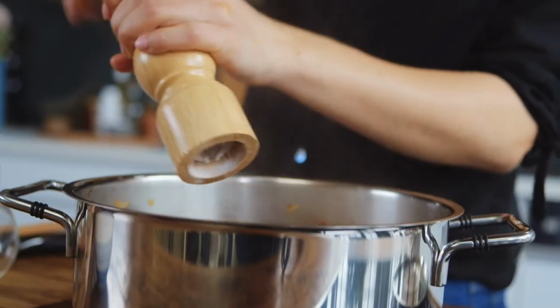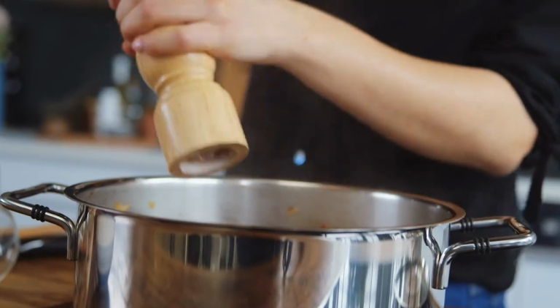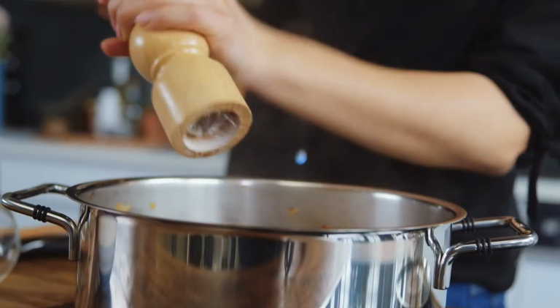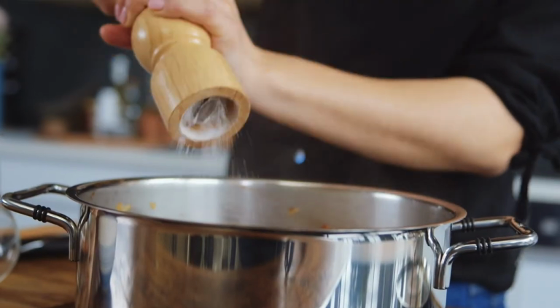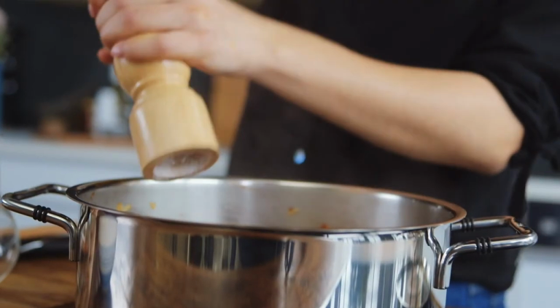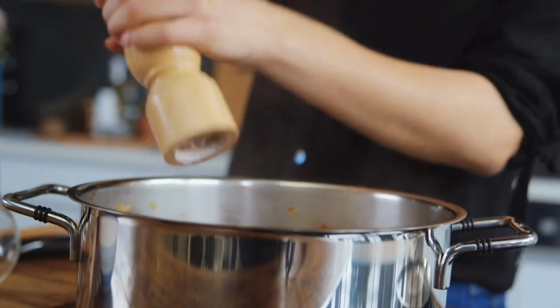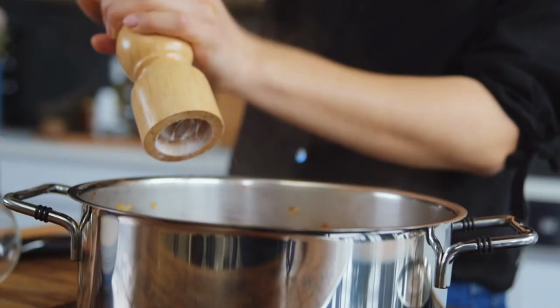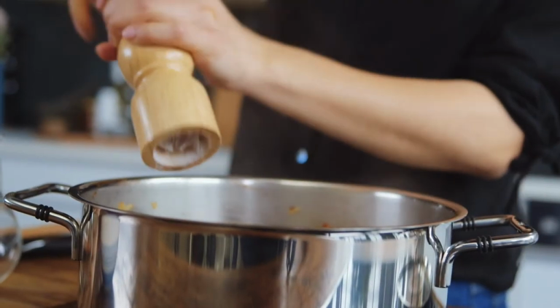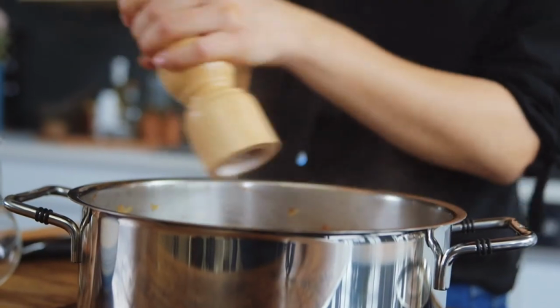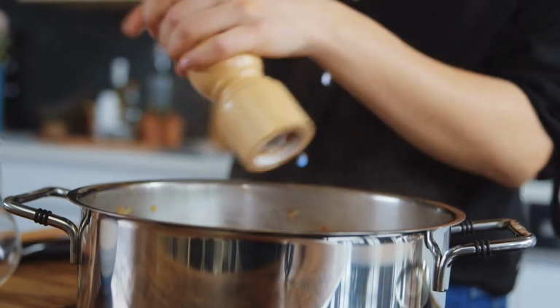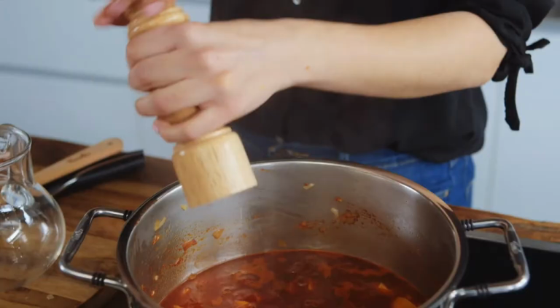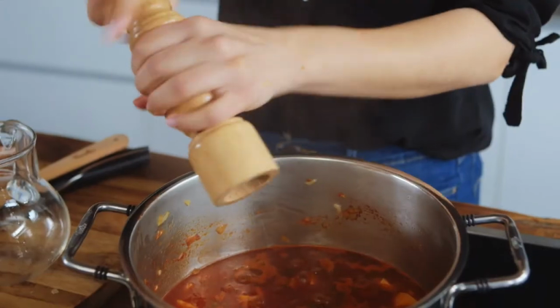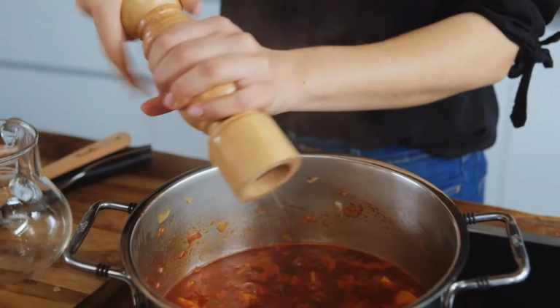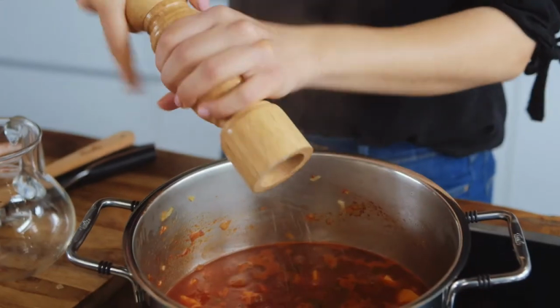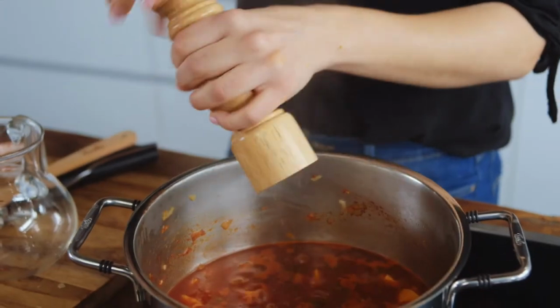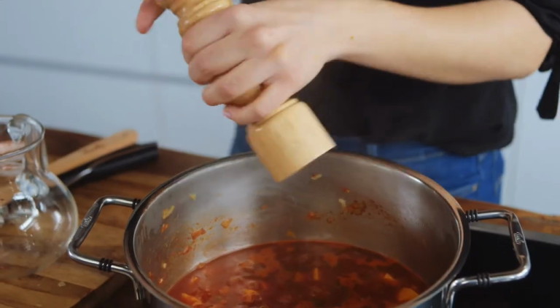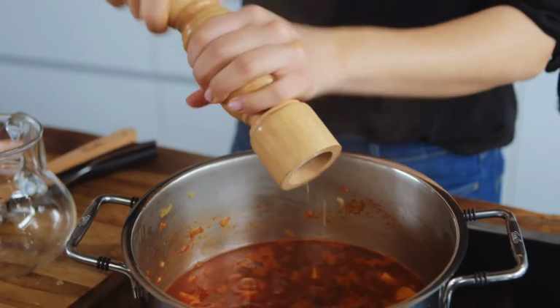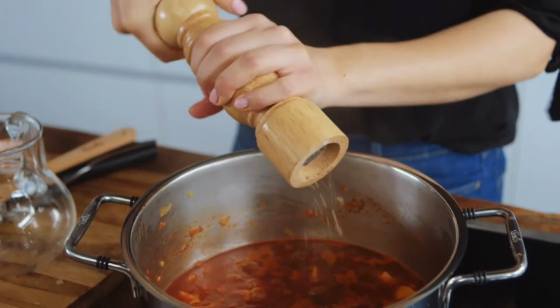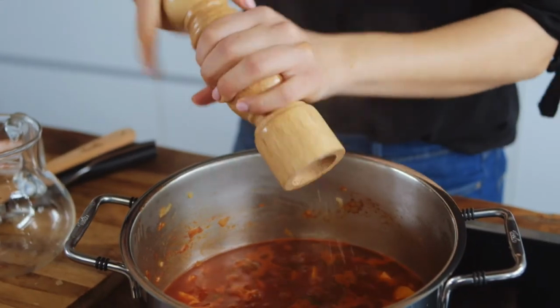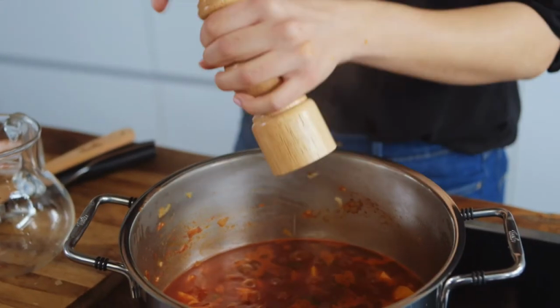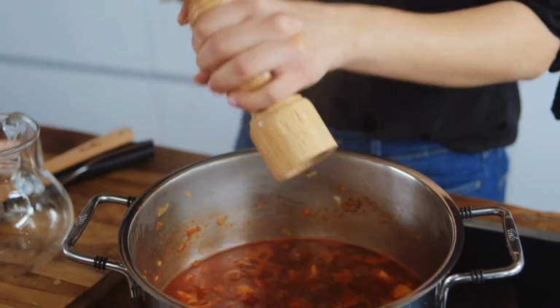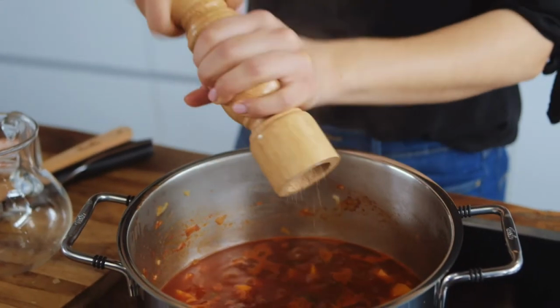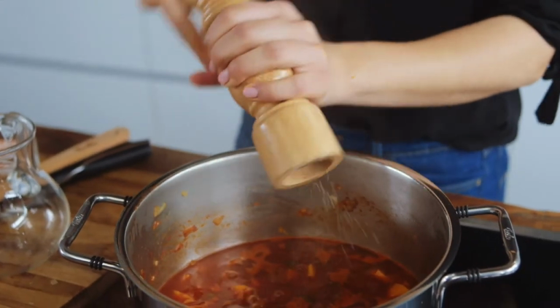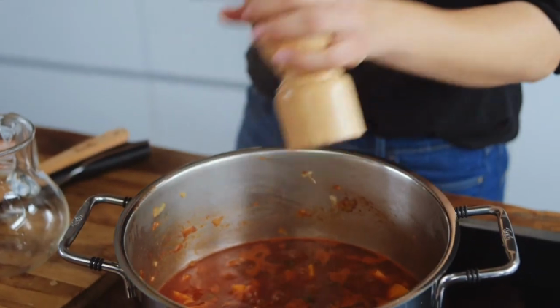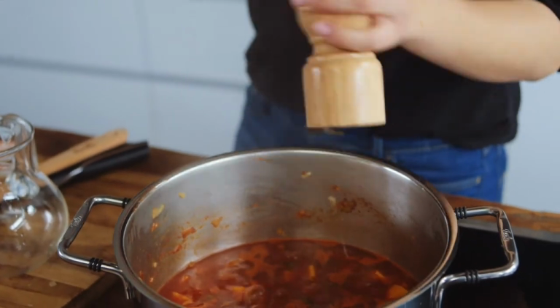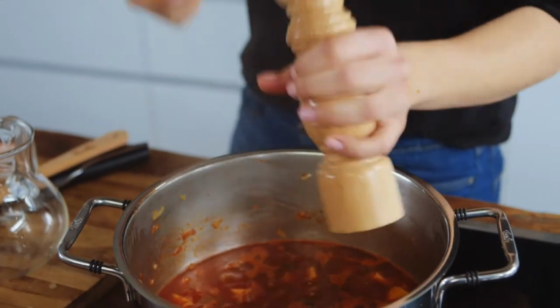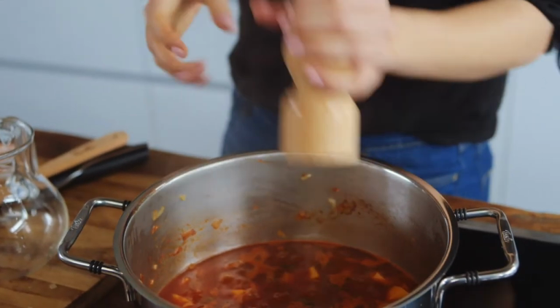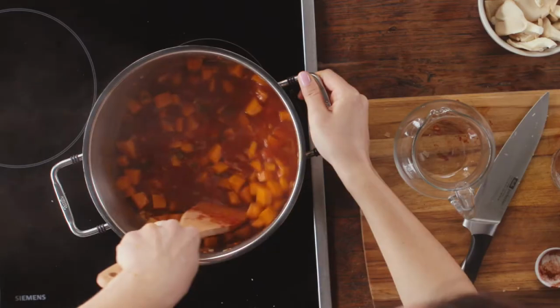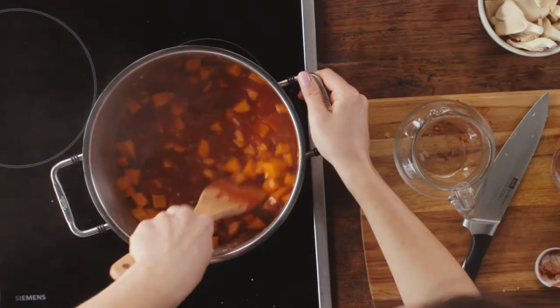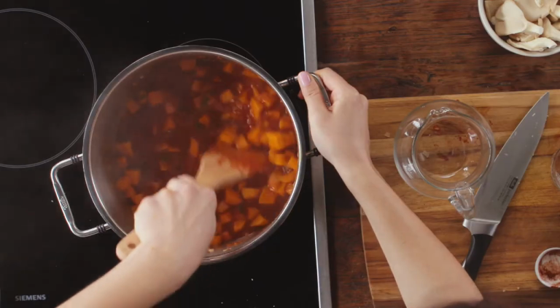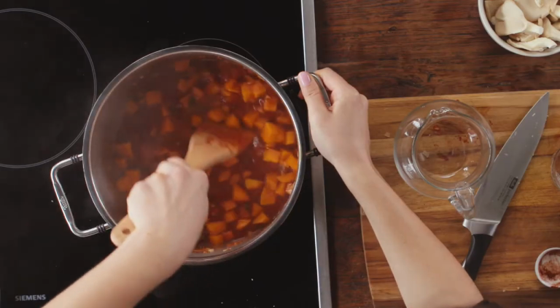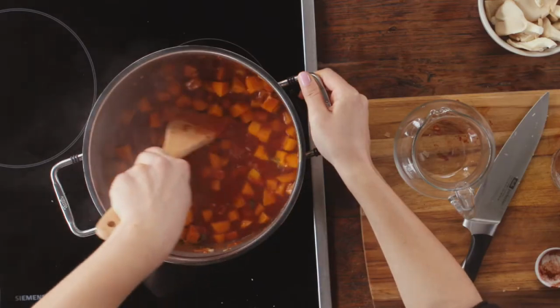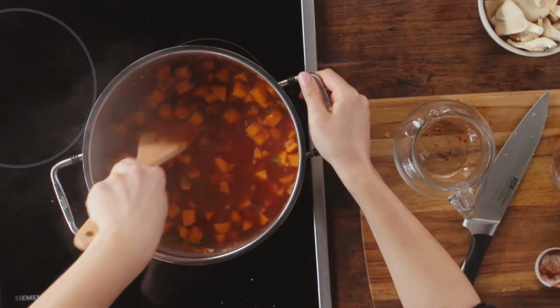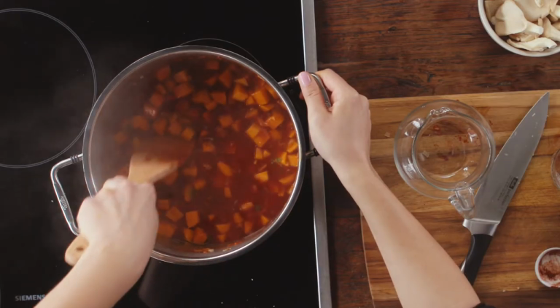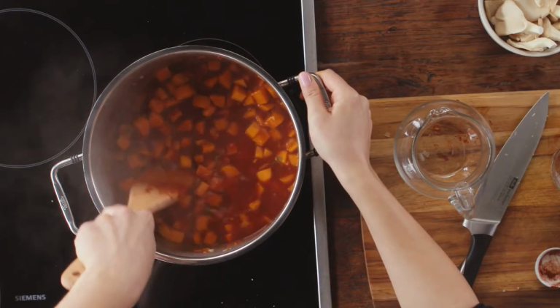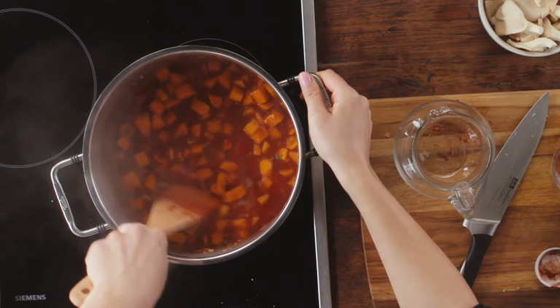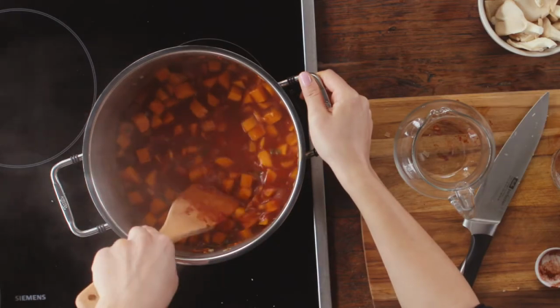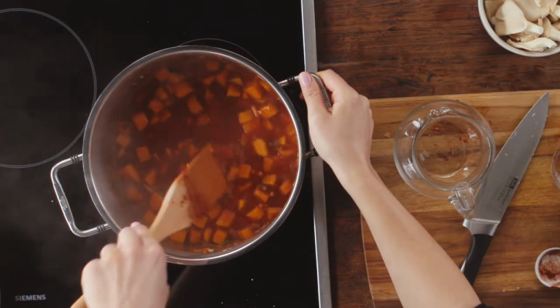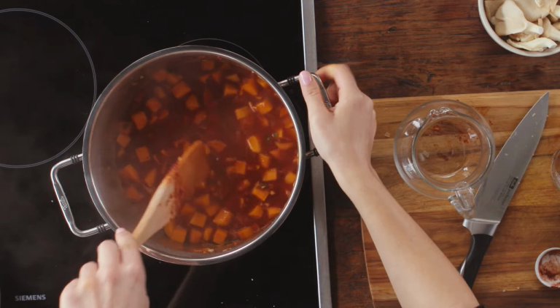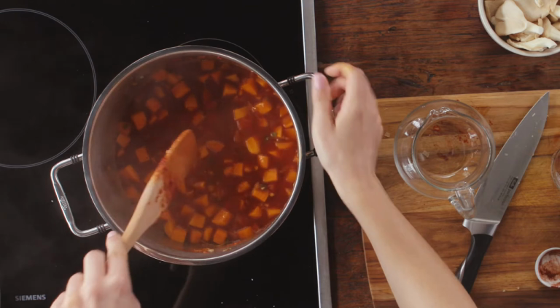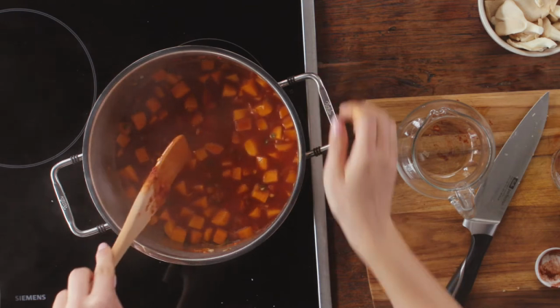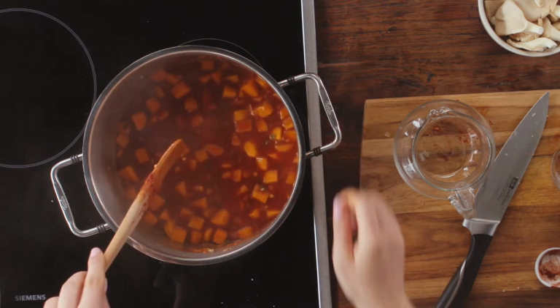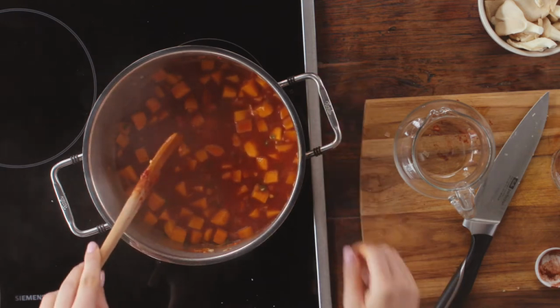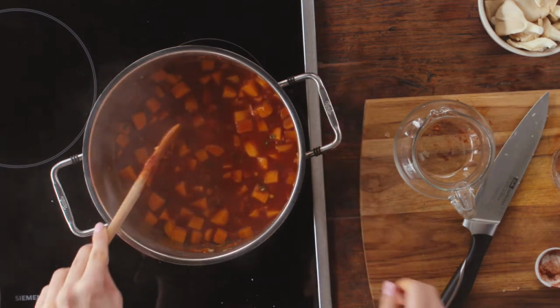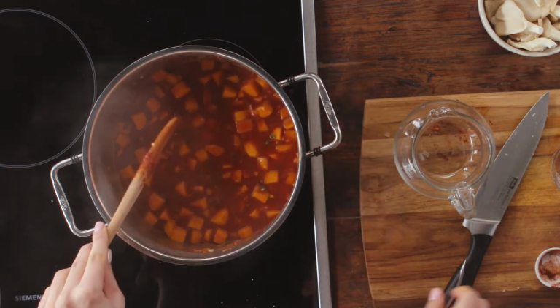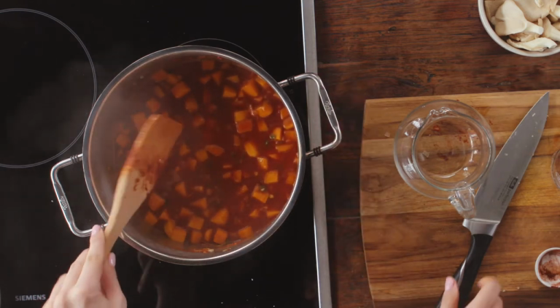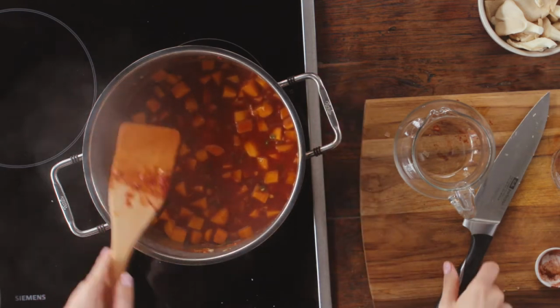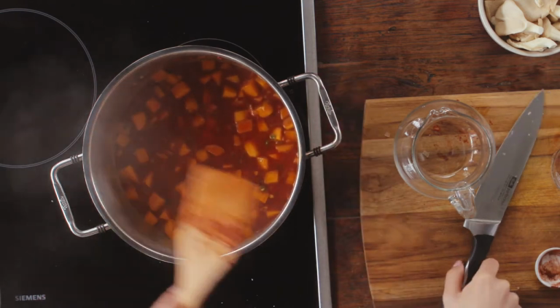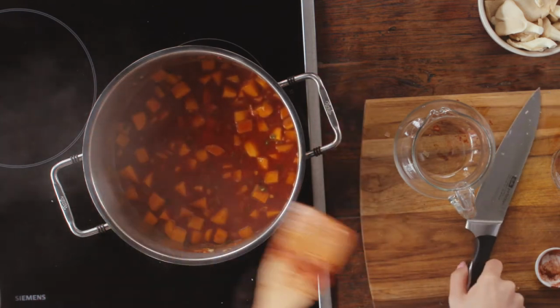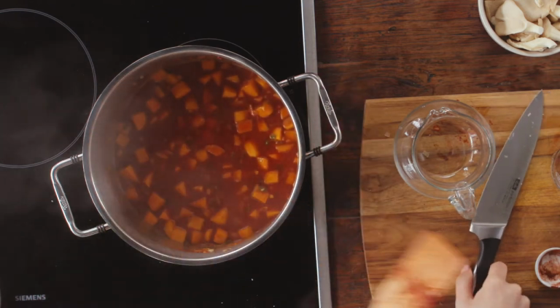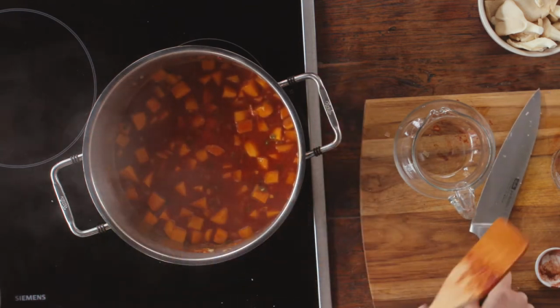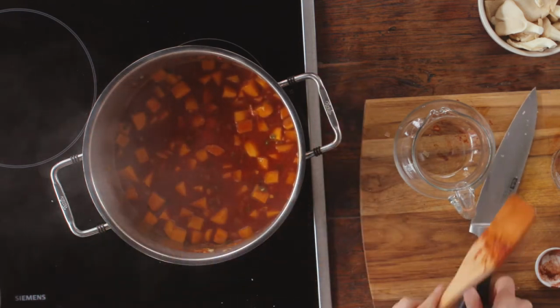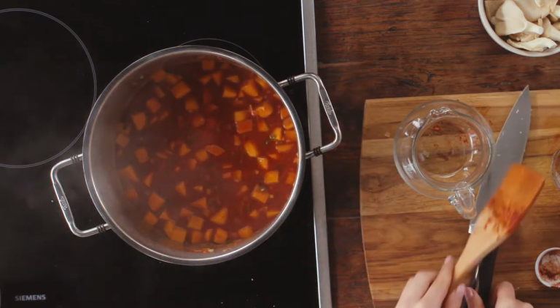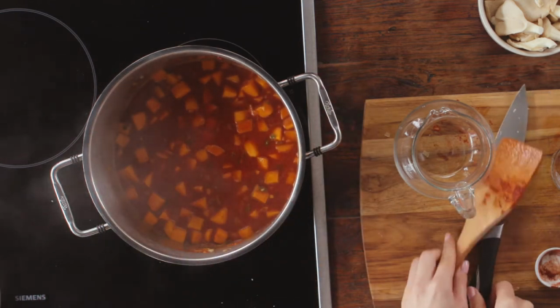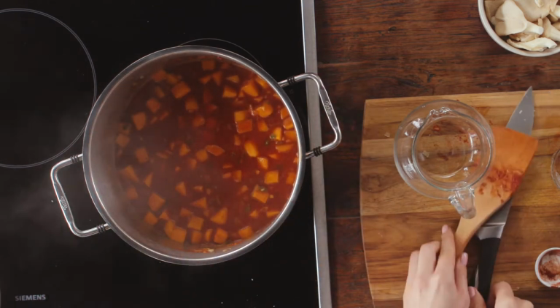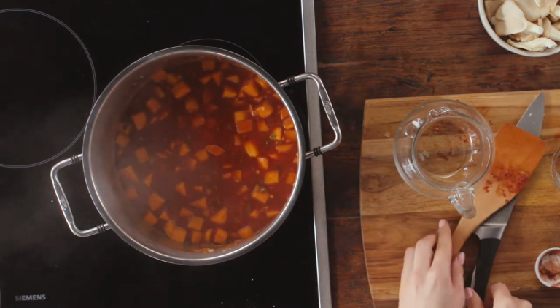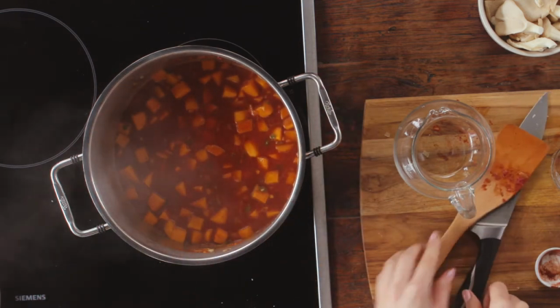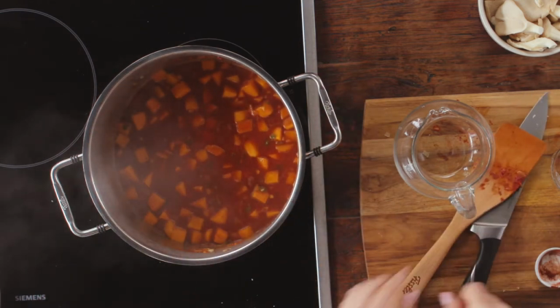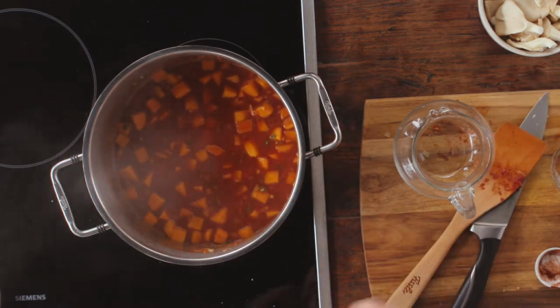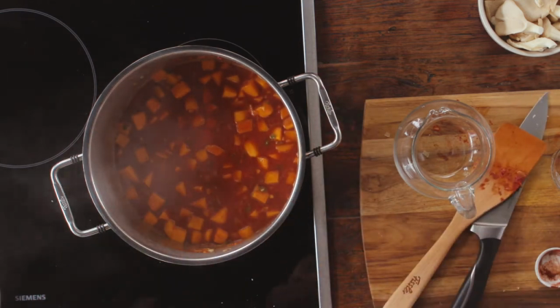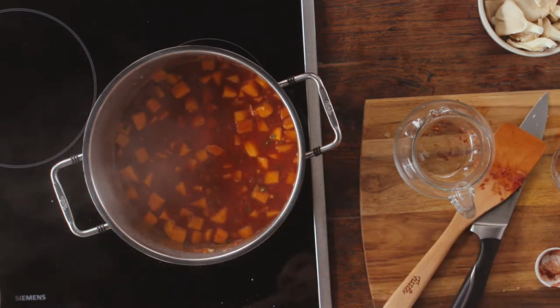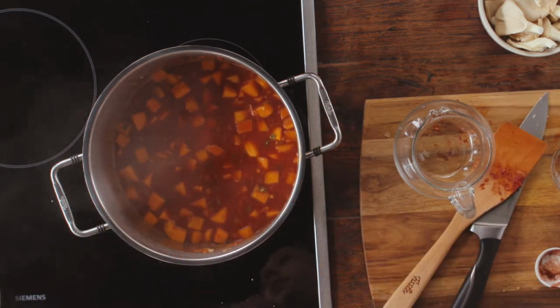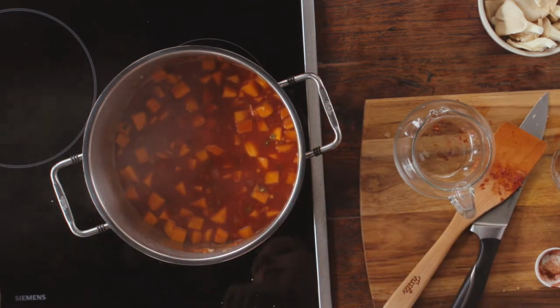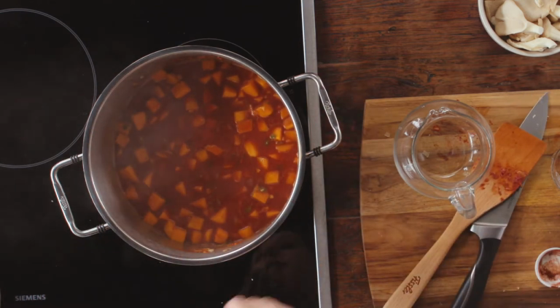Finally, I season with some more salt and pepper, give it a quick stir, cover it with a lid and bring the goulash to a boil.